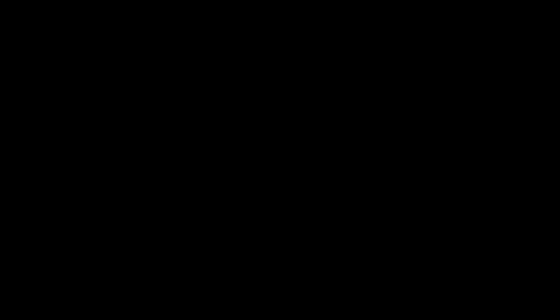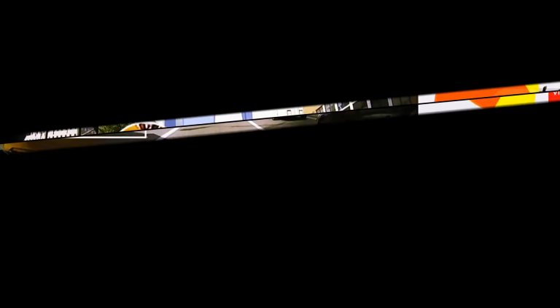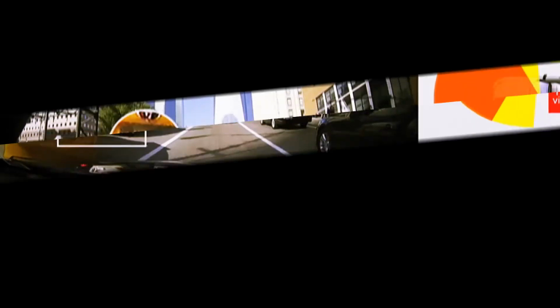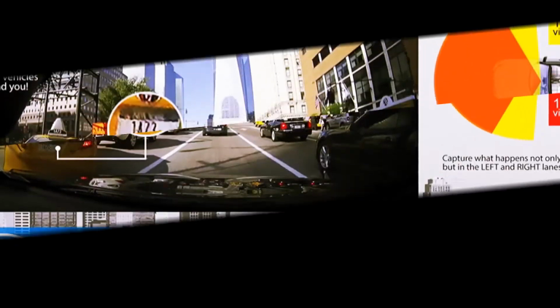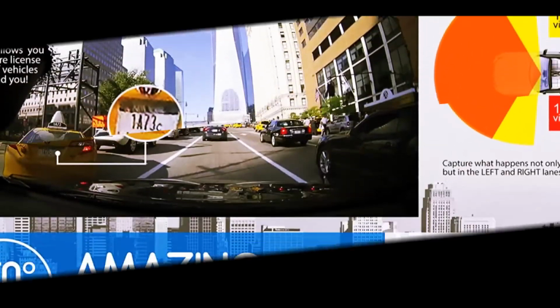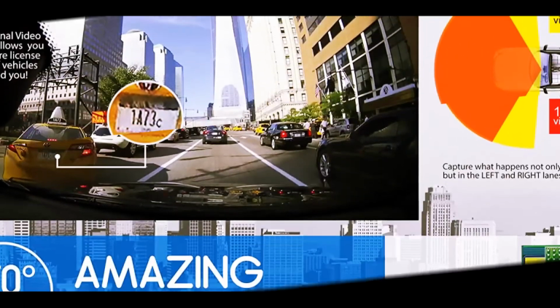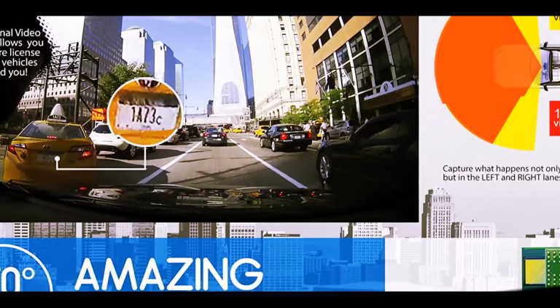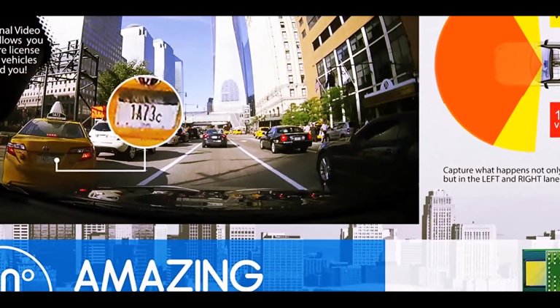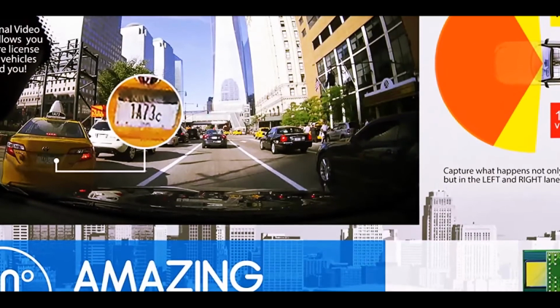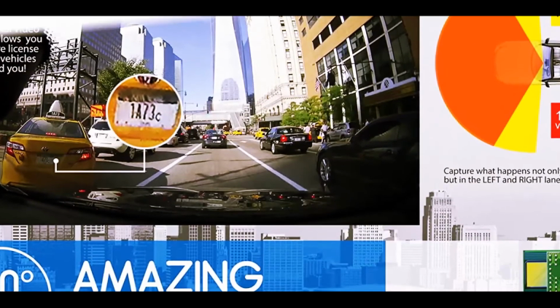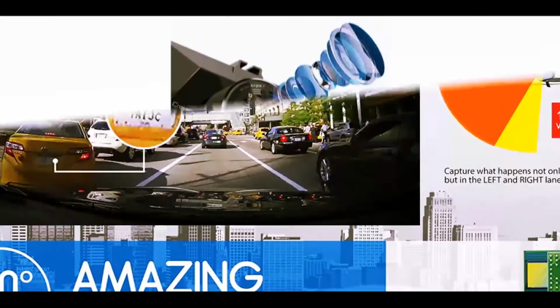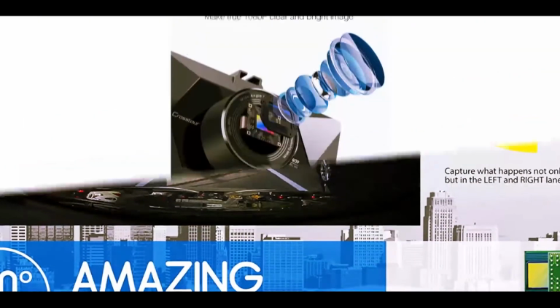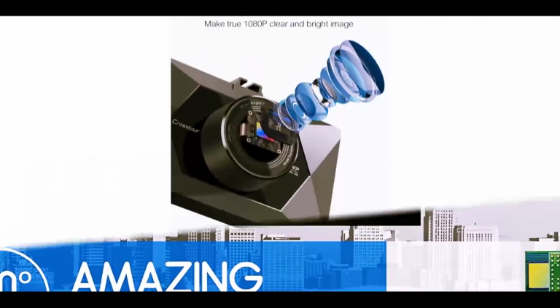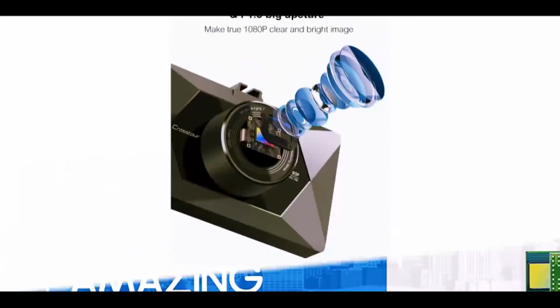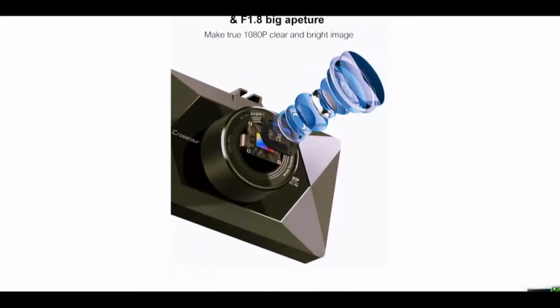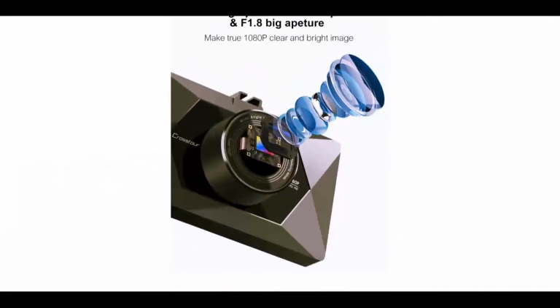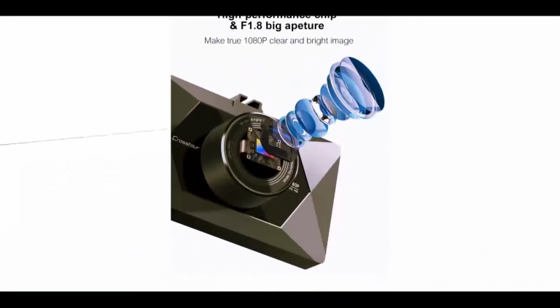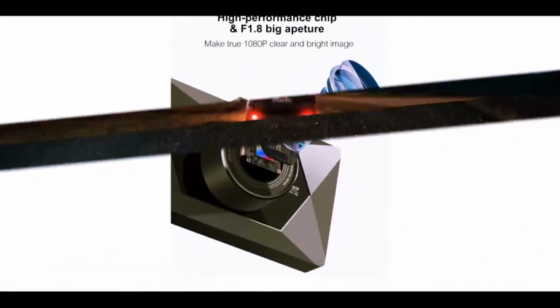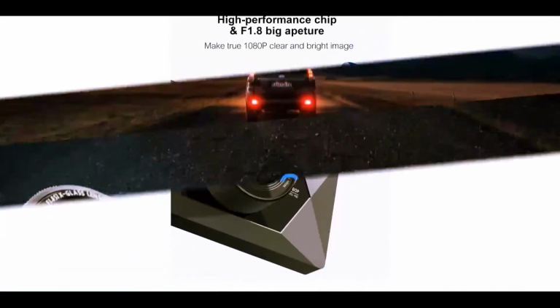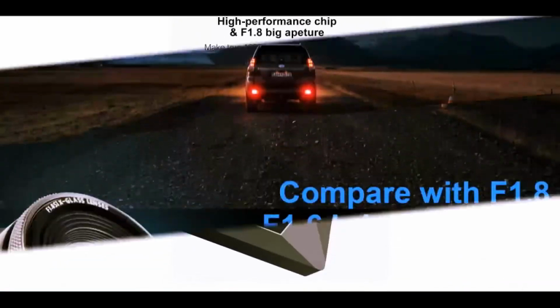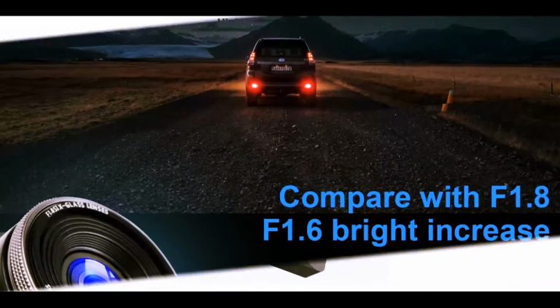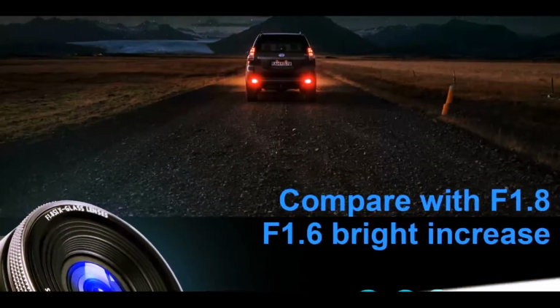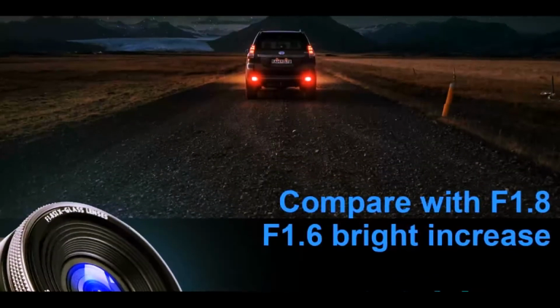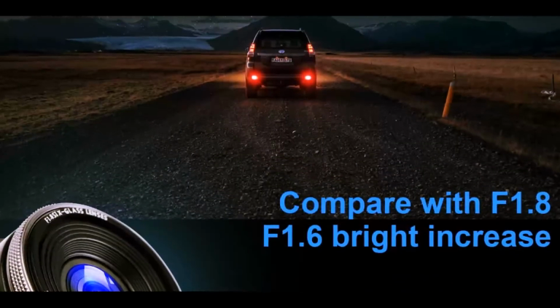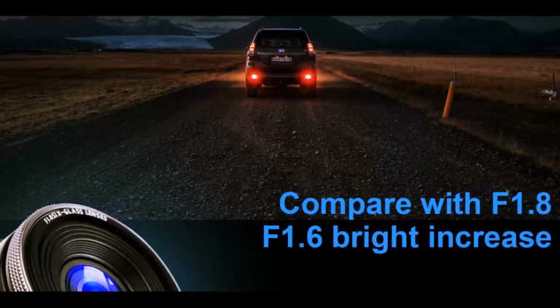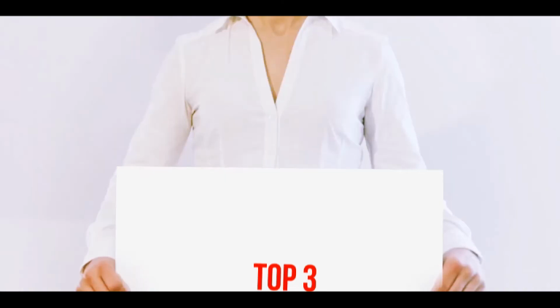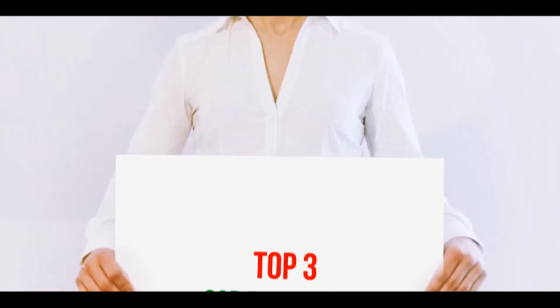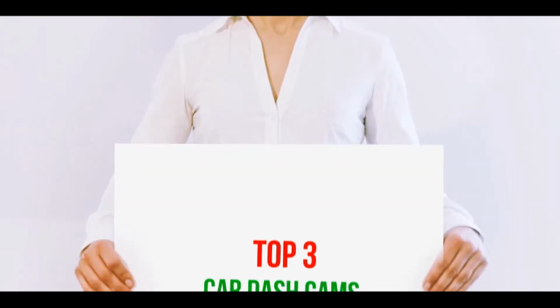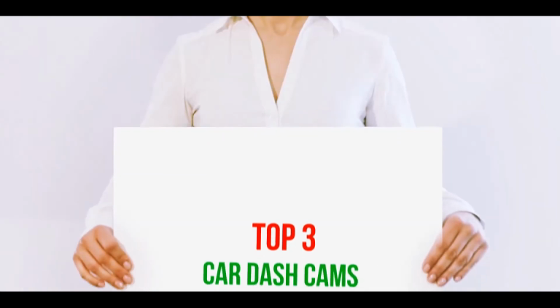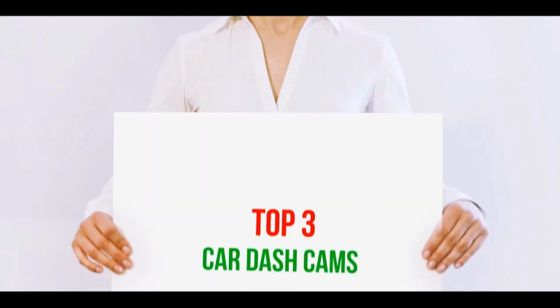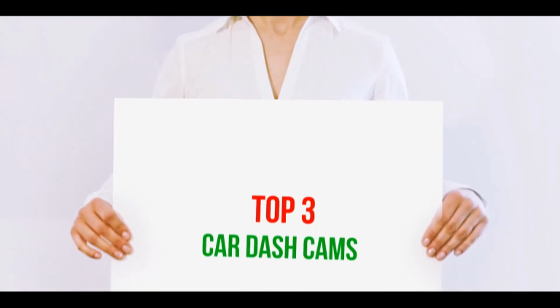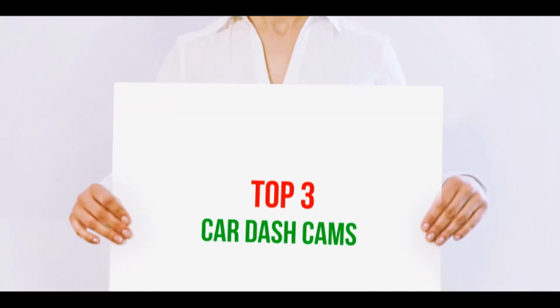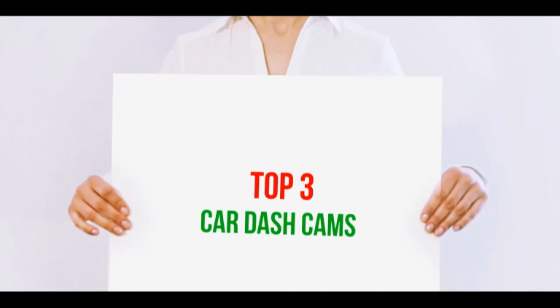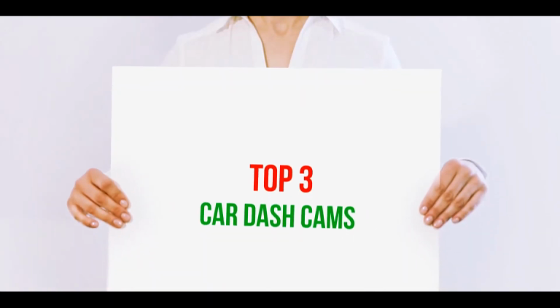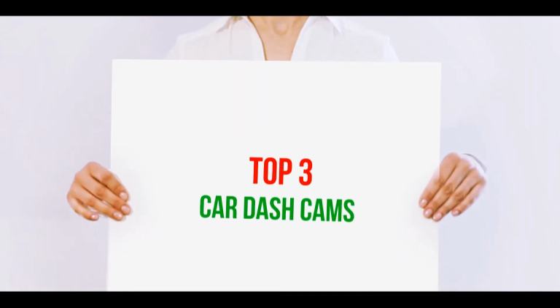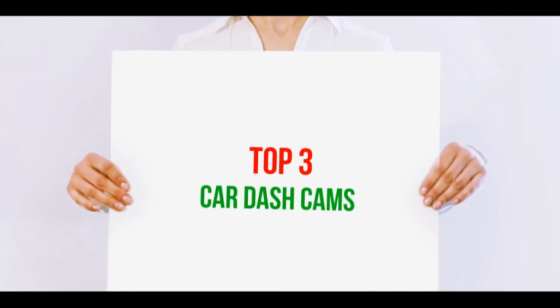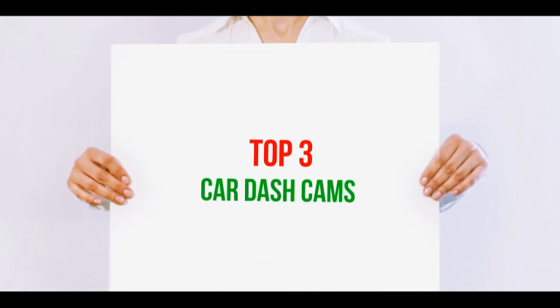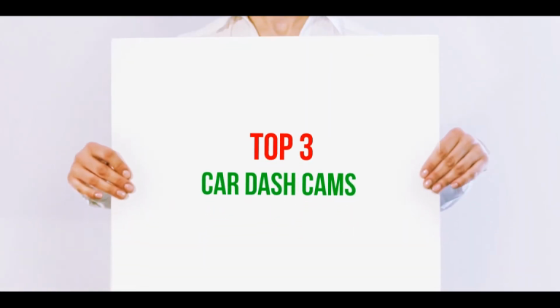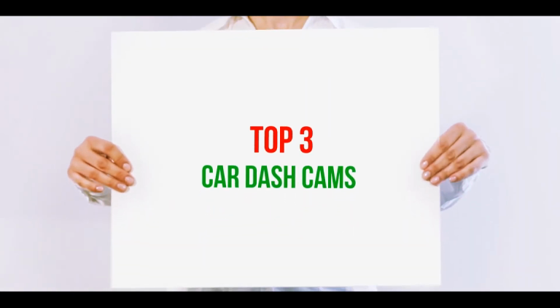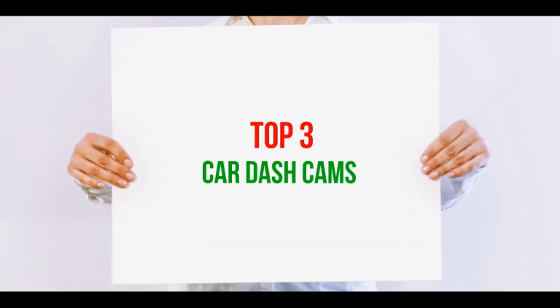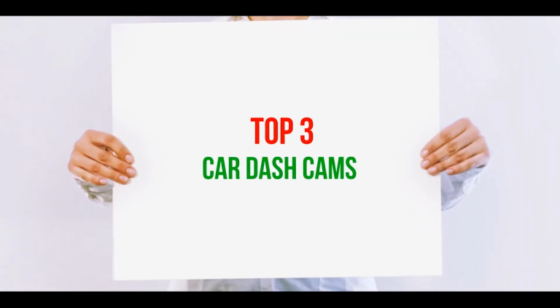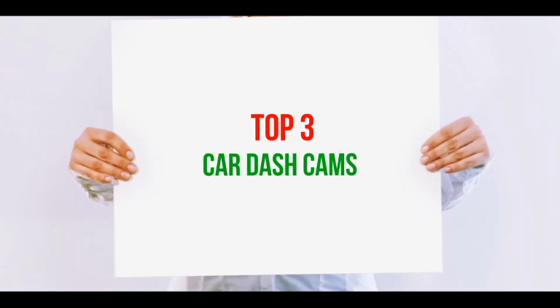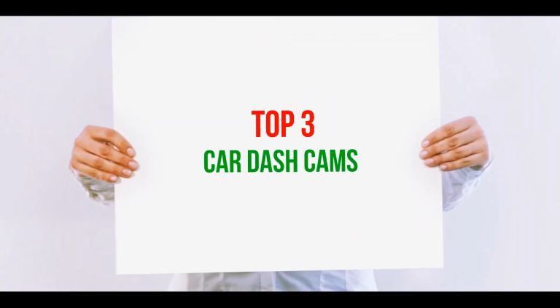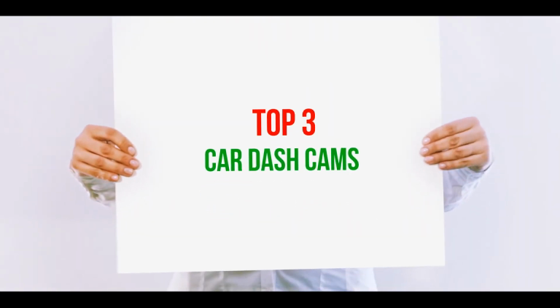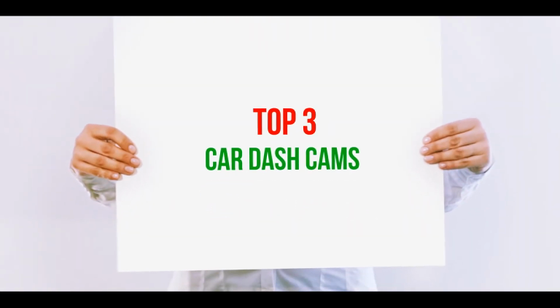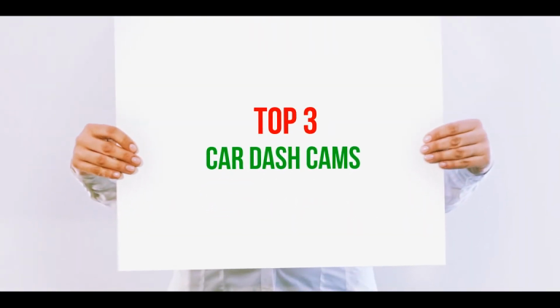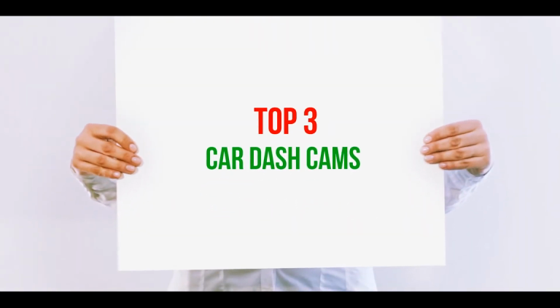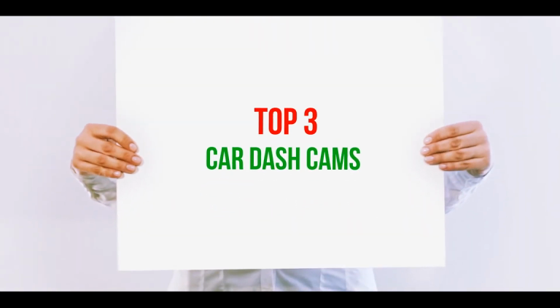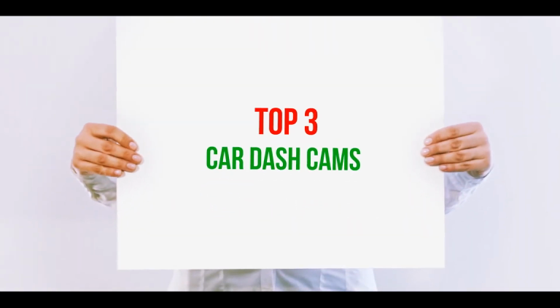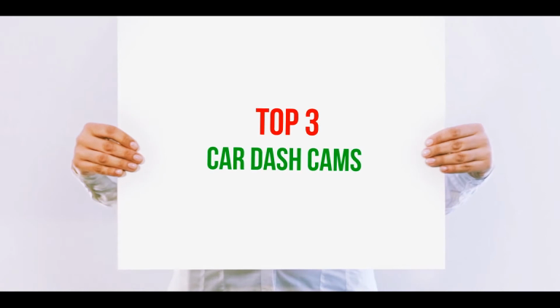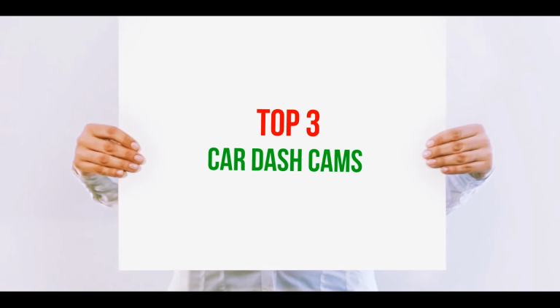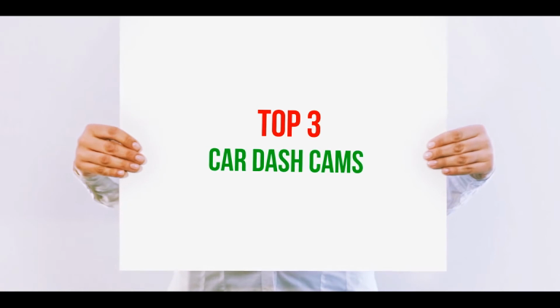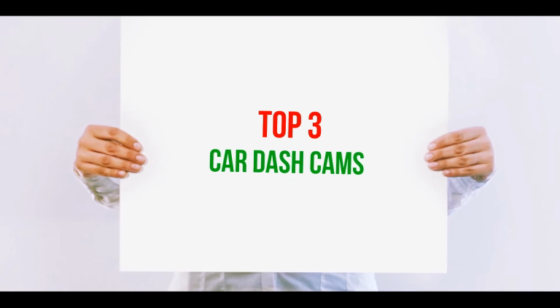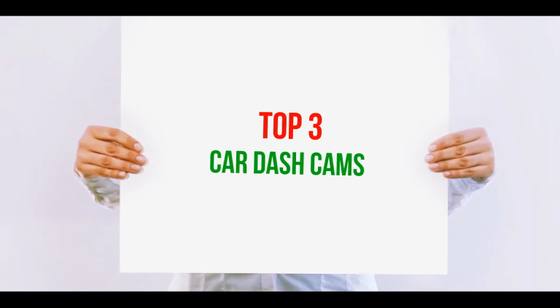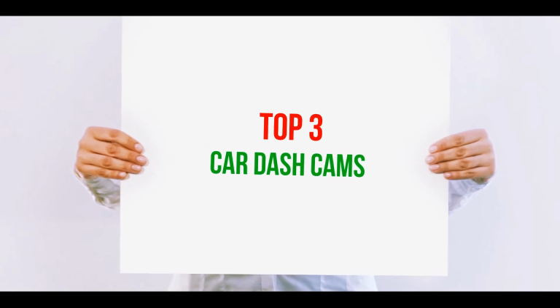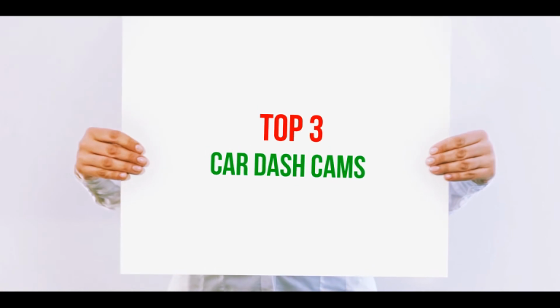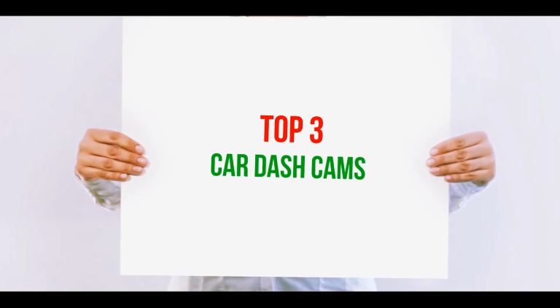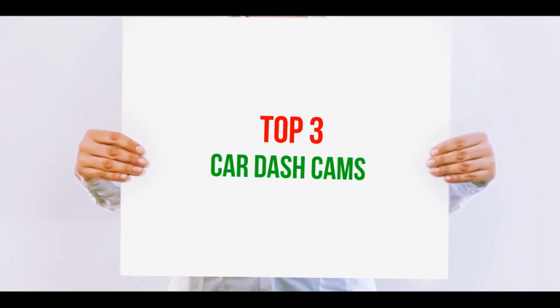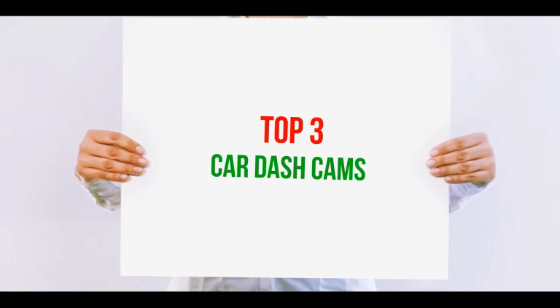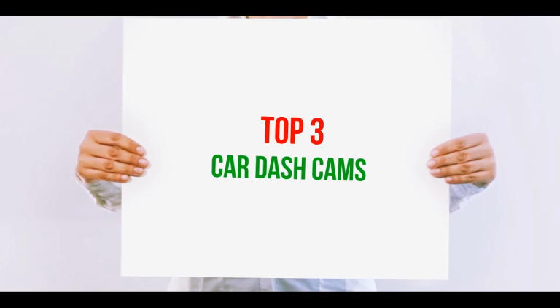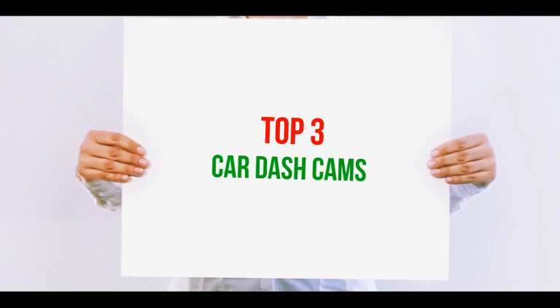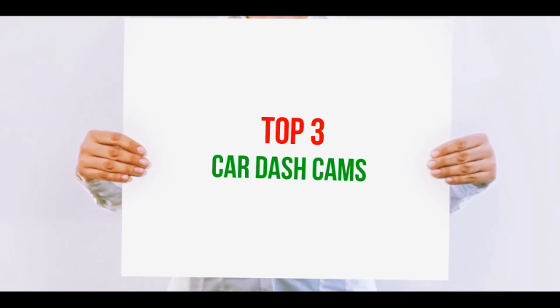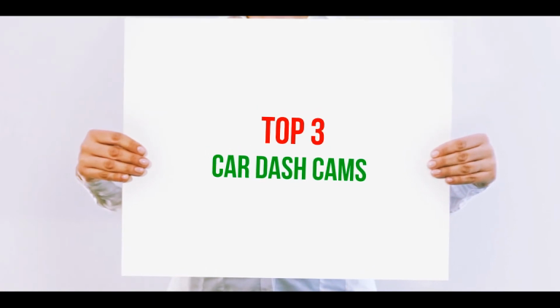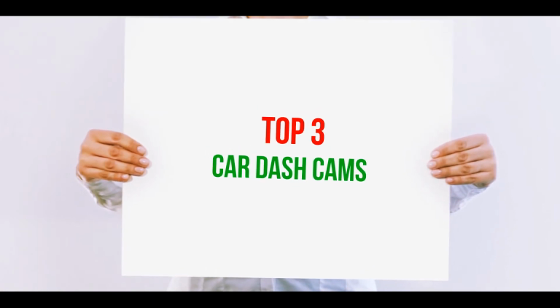Hi guys, welcome back to my channel. In today's video, we're gonna check out the top 3 best car dash cams.